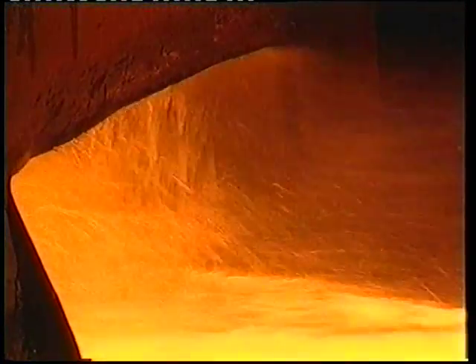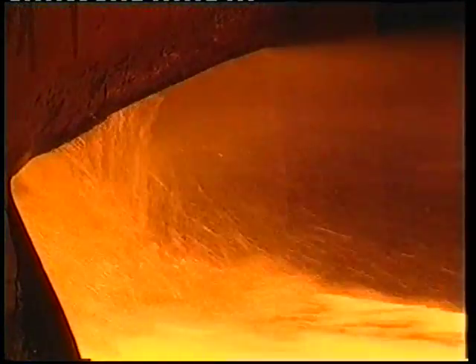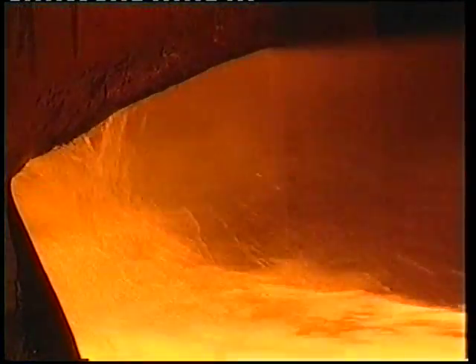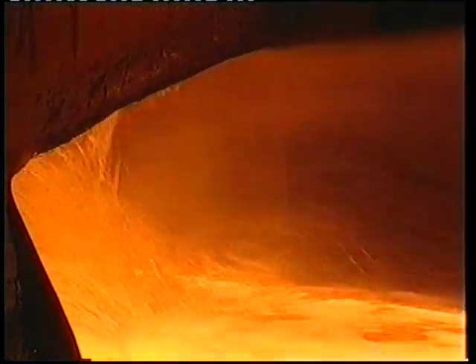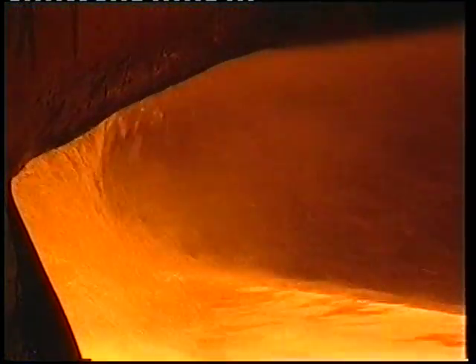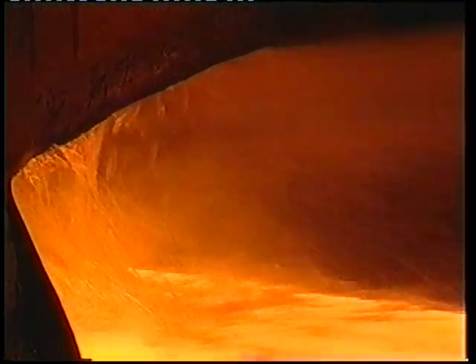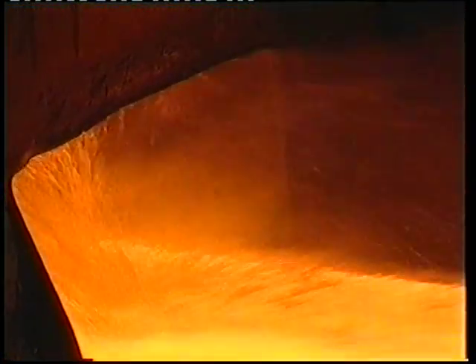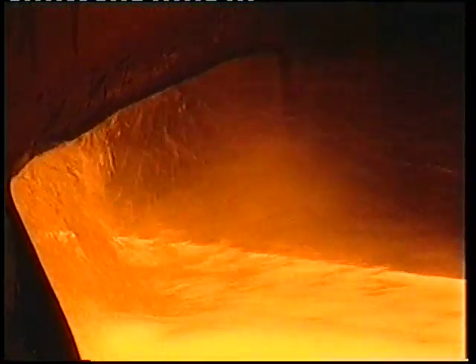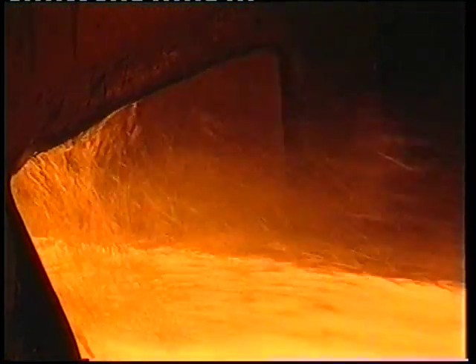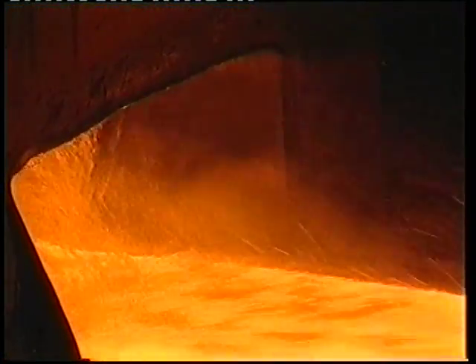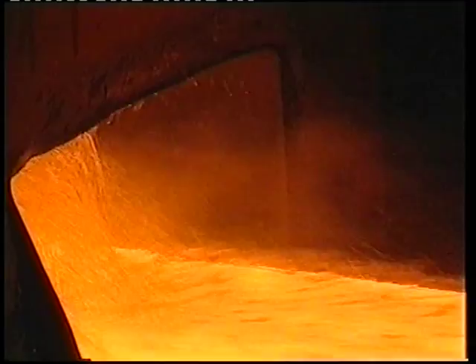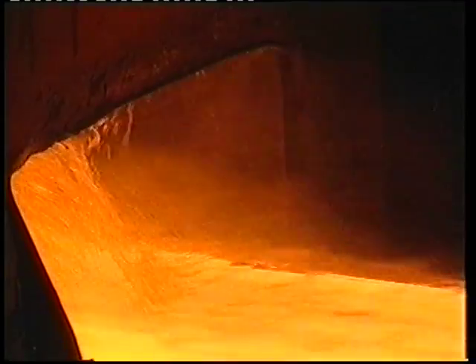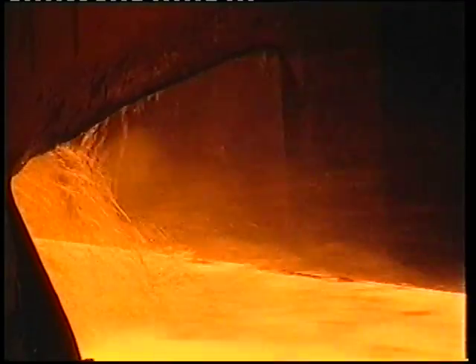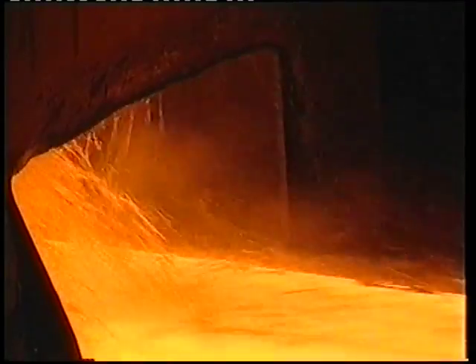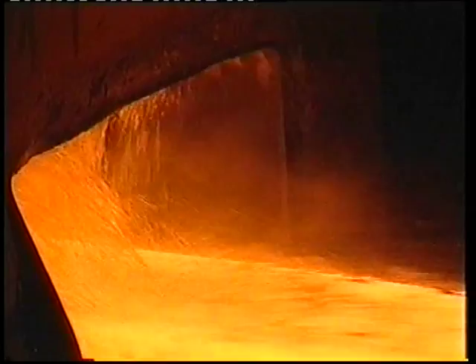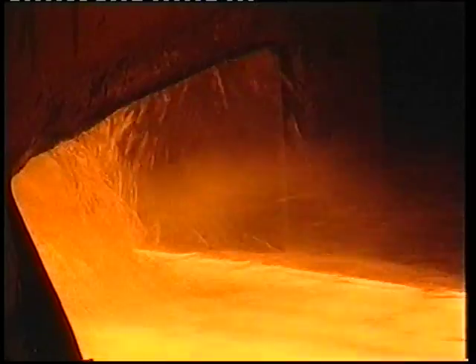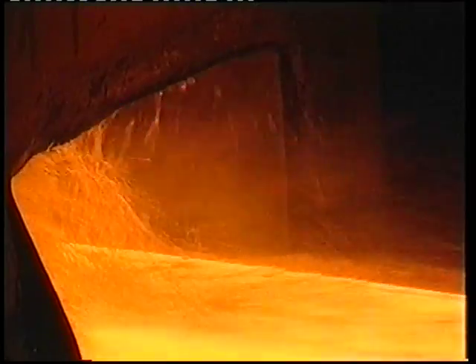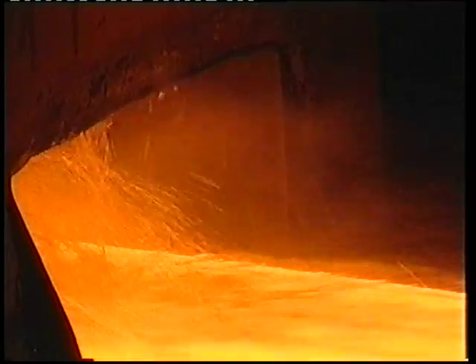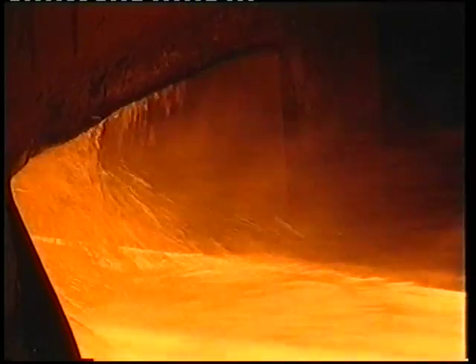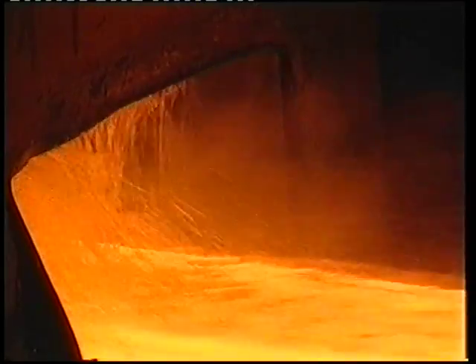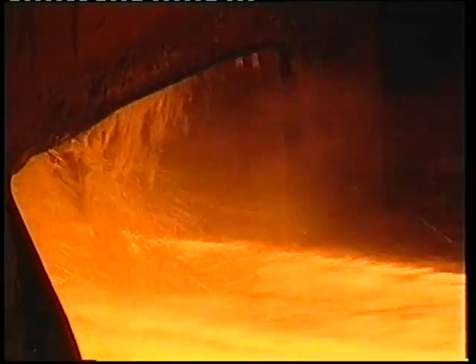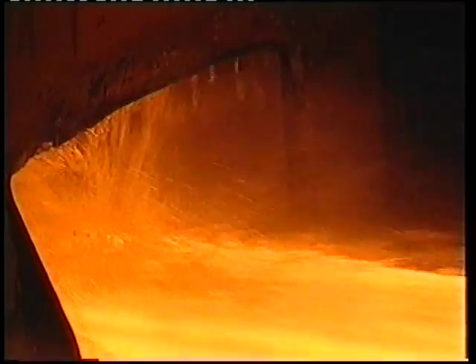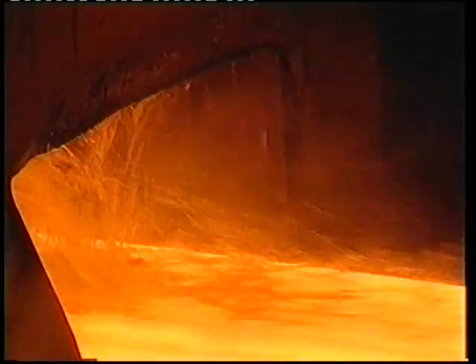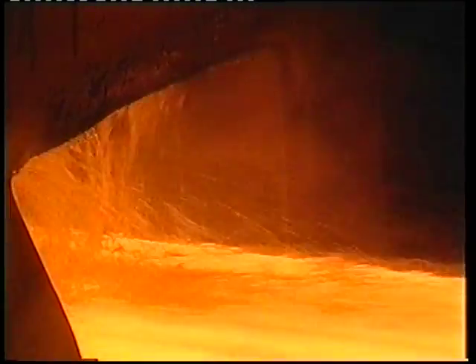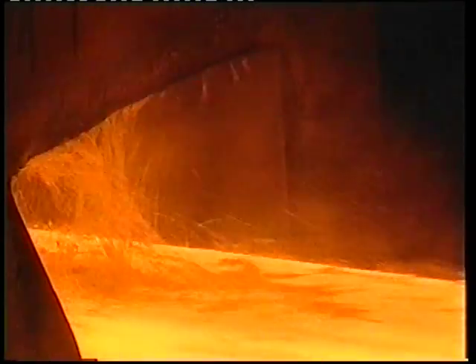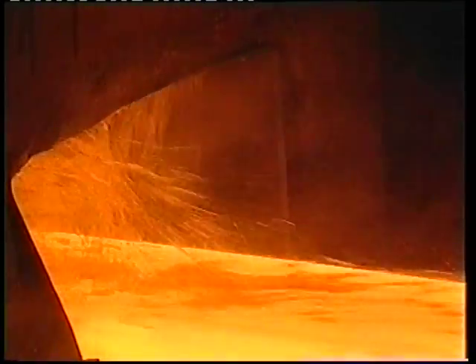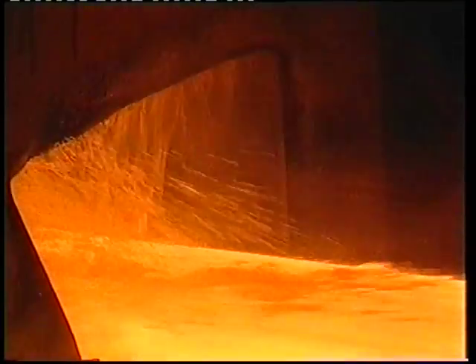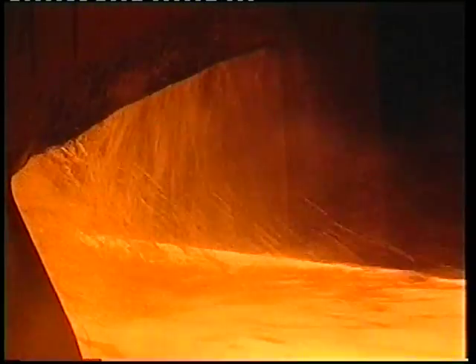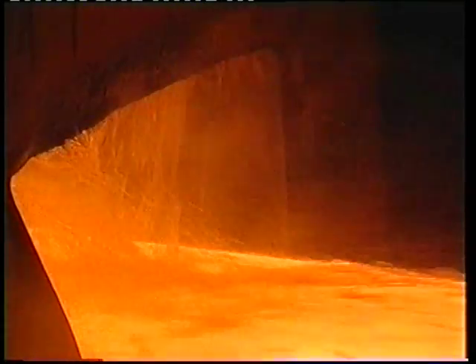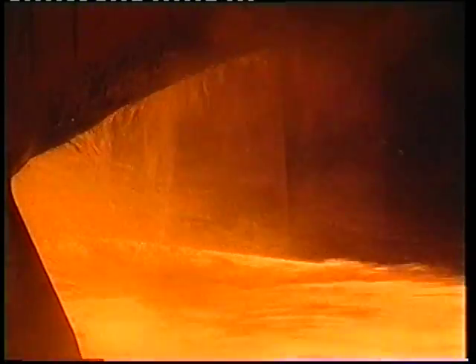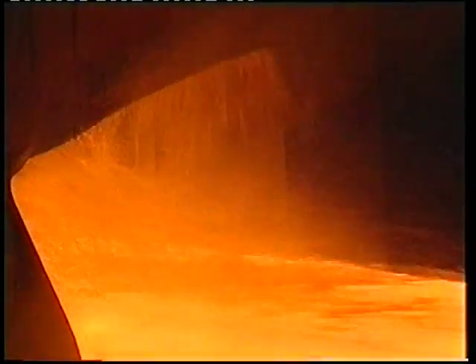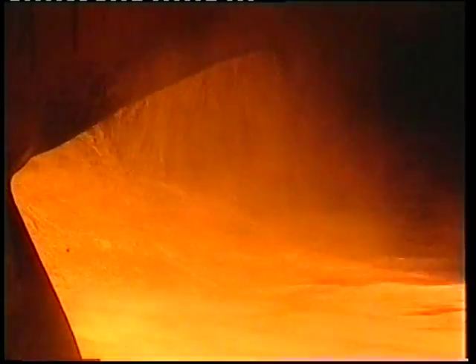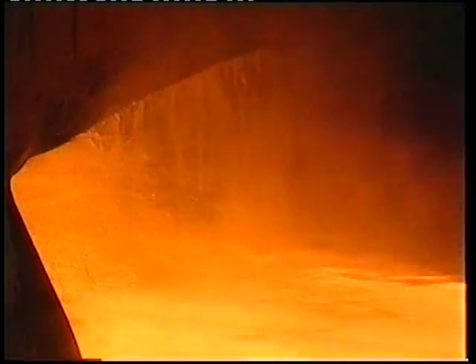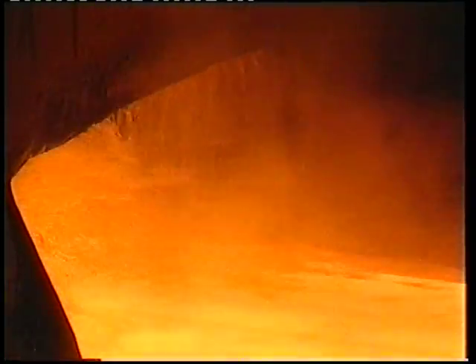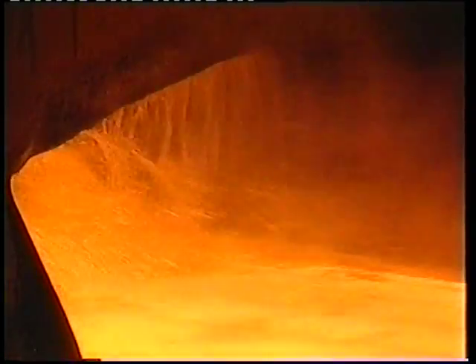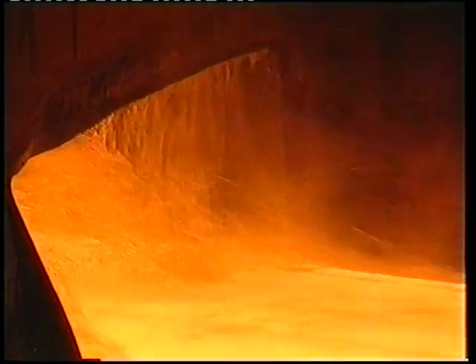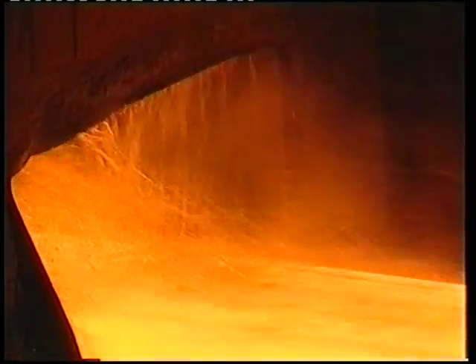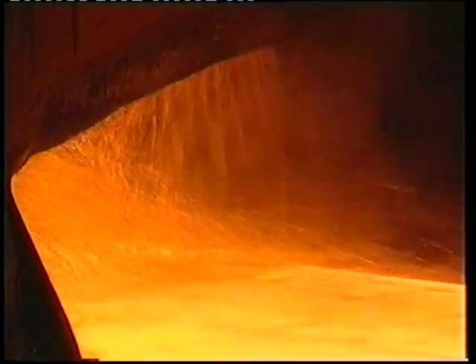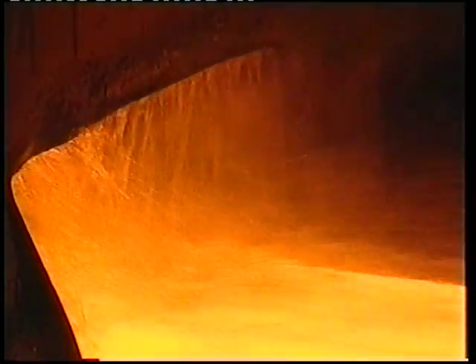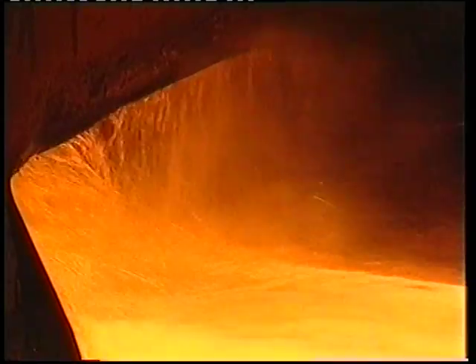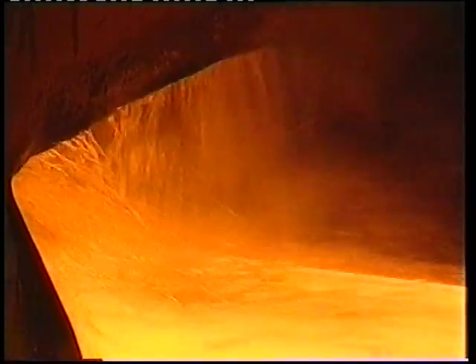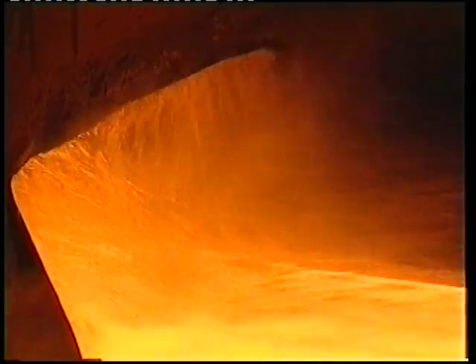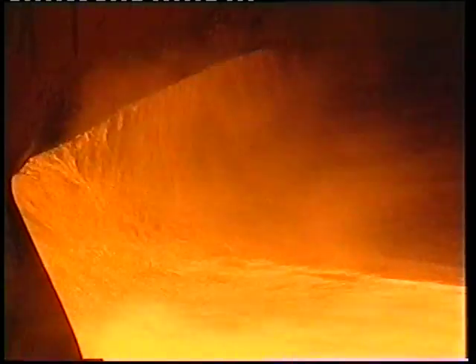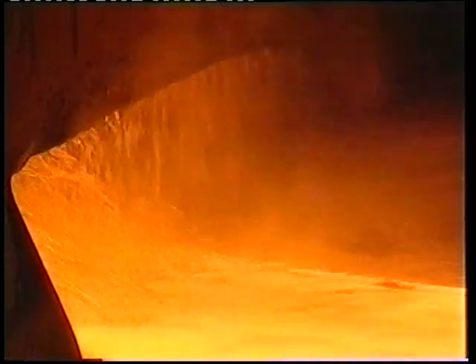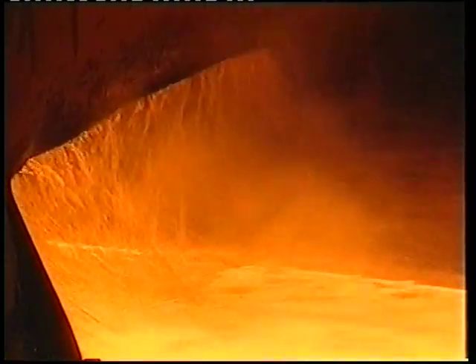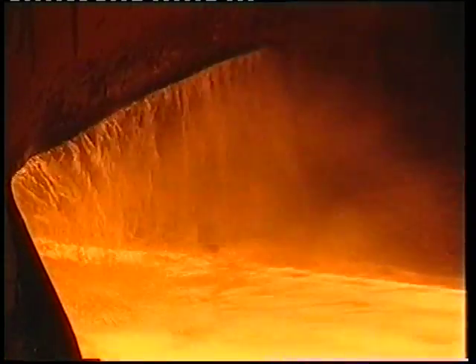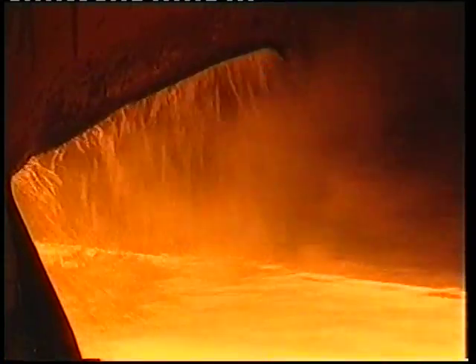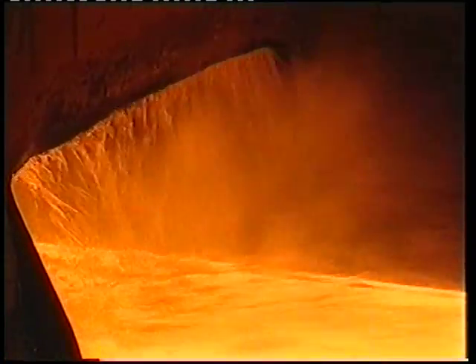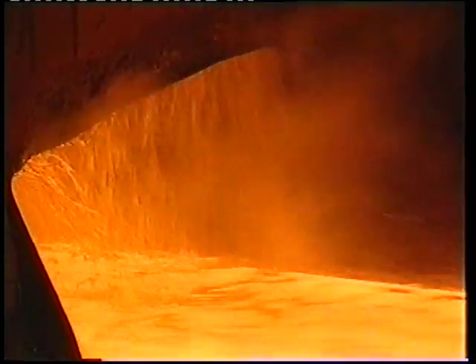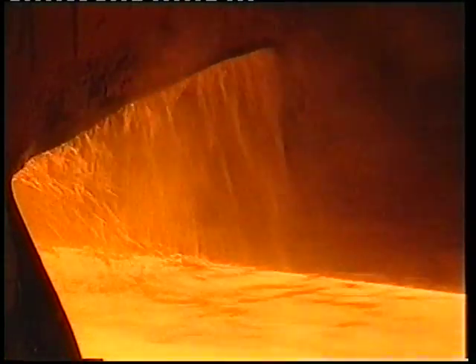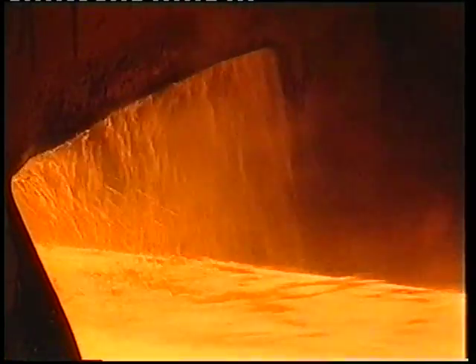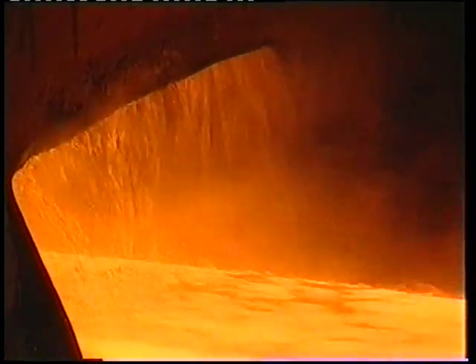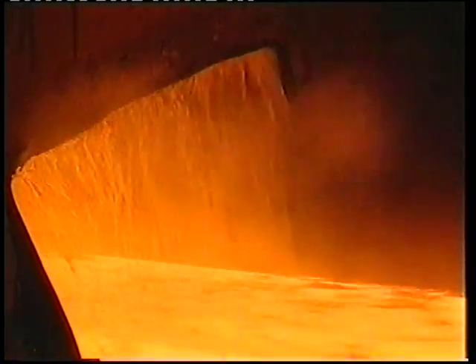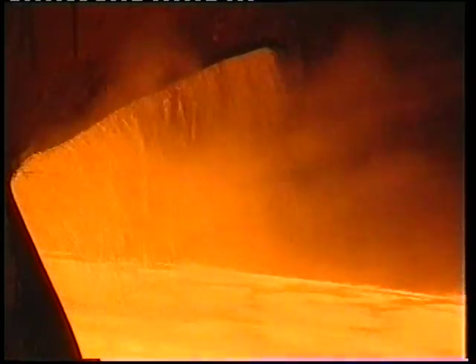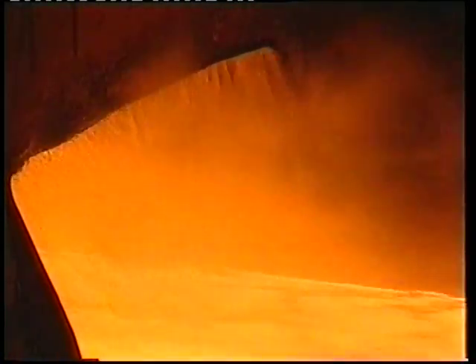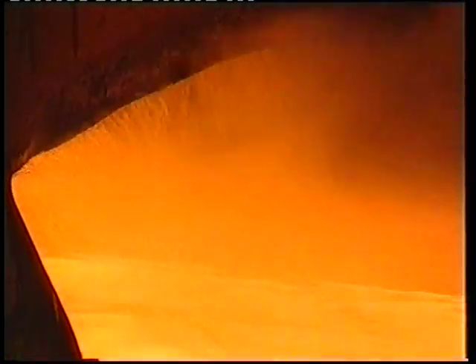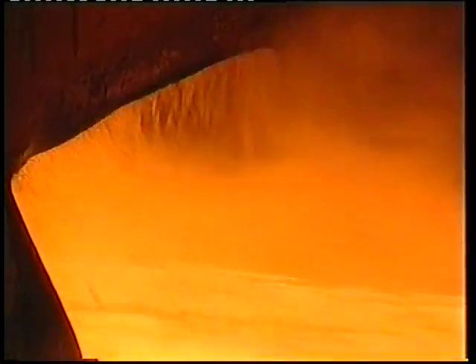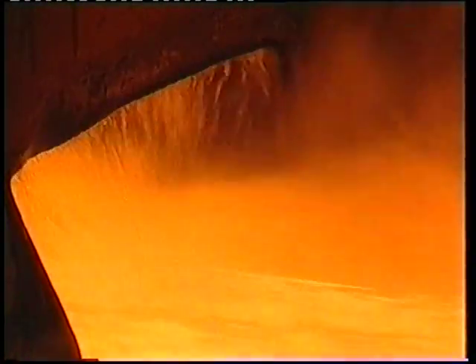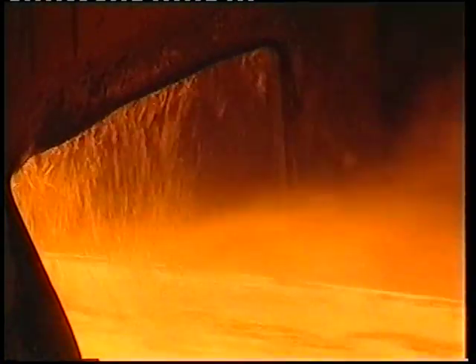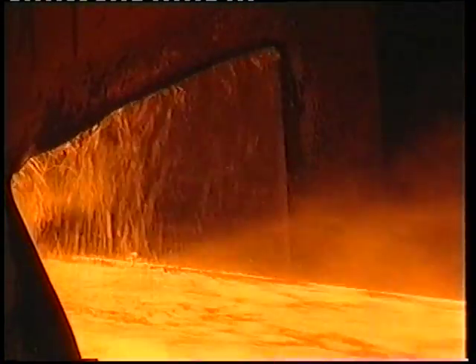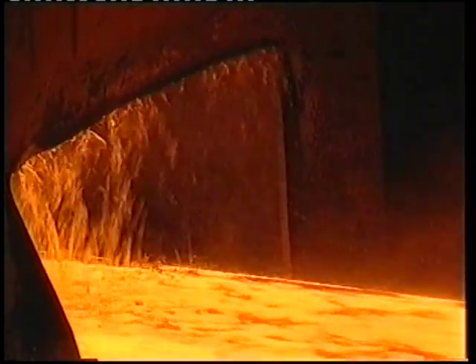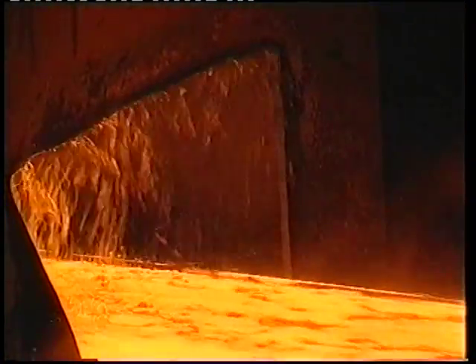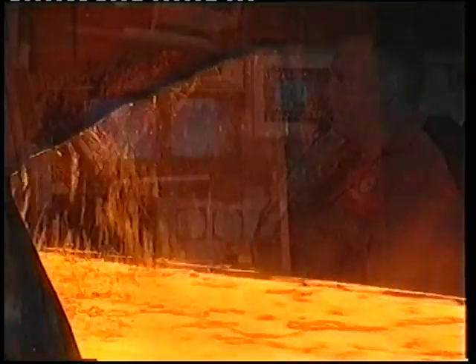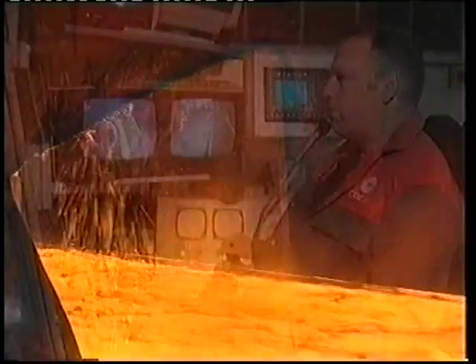To ensure a good, clean surface finish for a second time, the blooms are descaled before moving onto the shaping and finishing process.